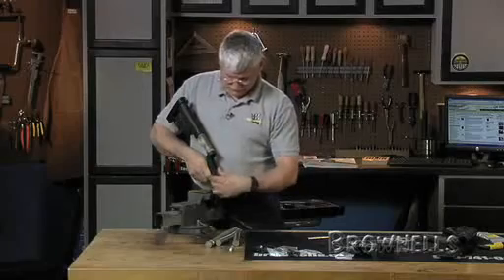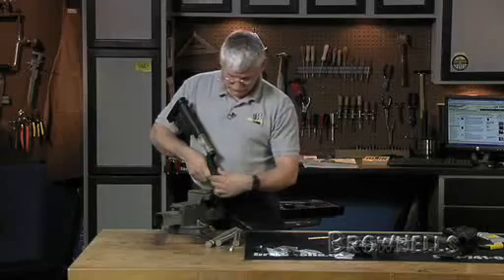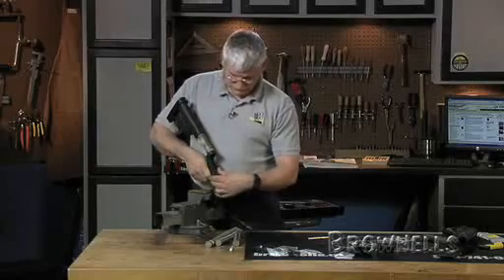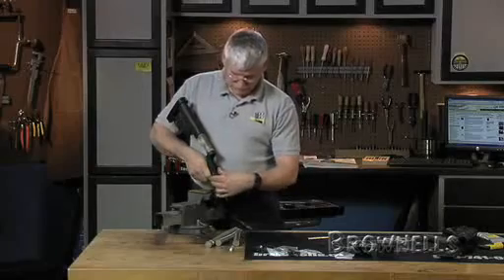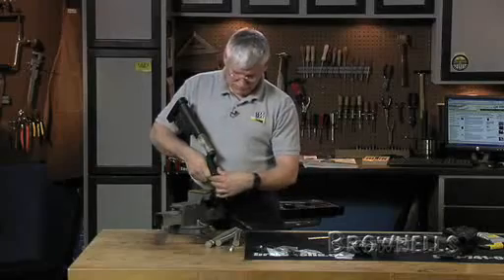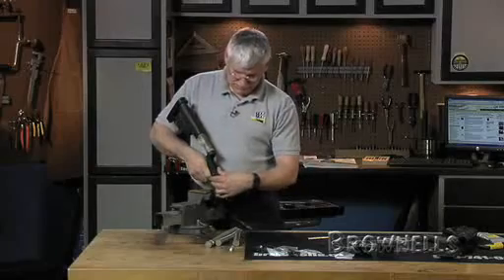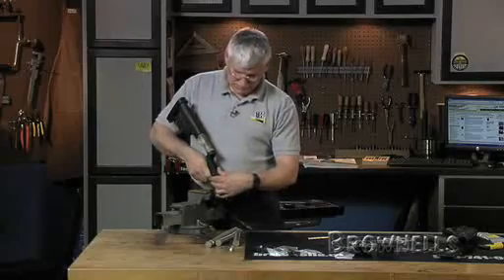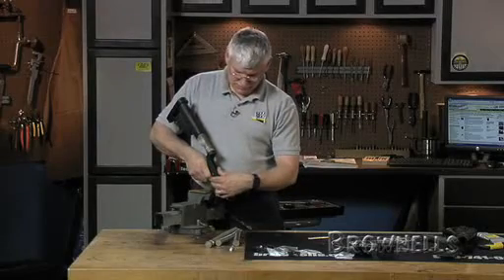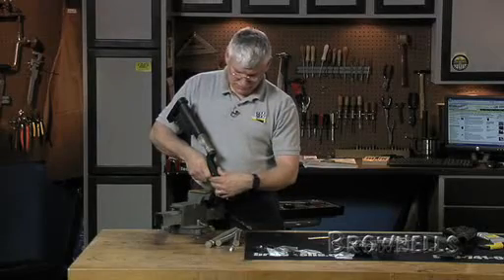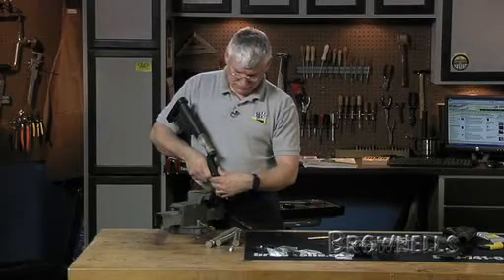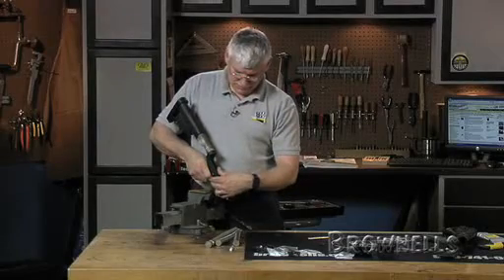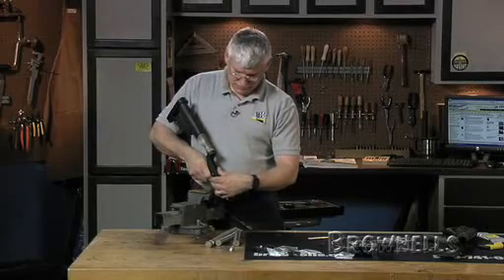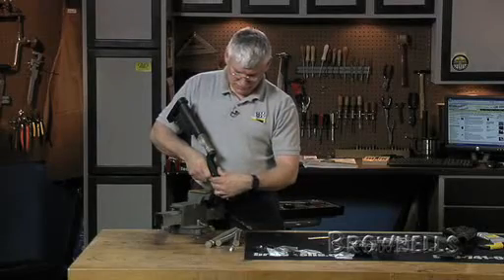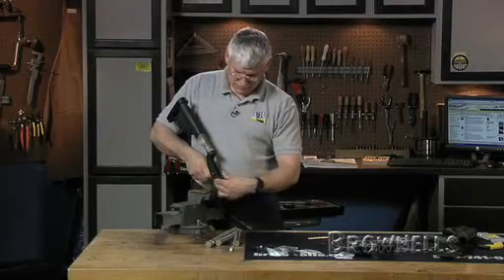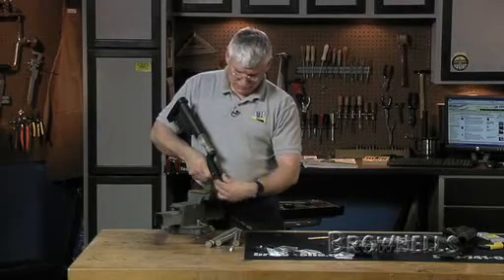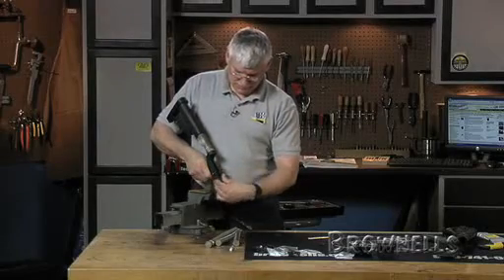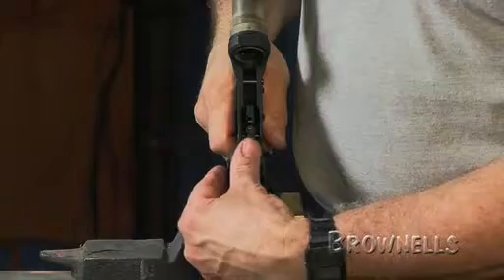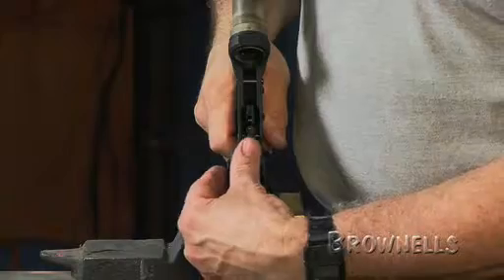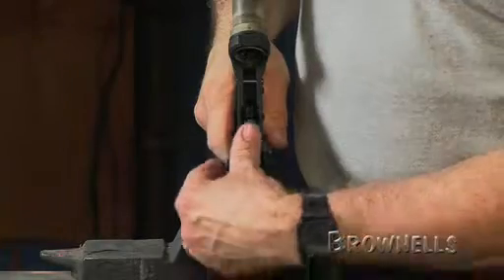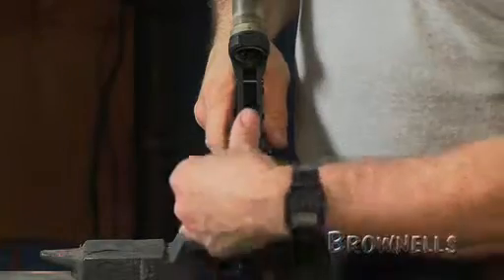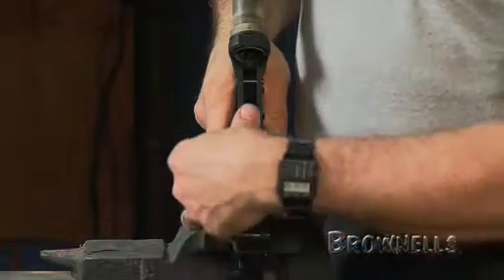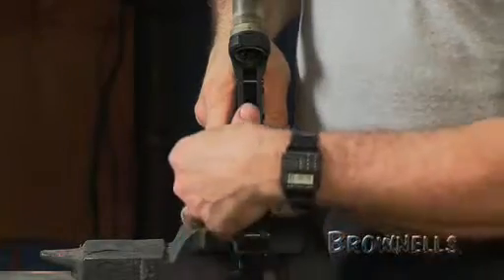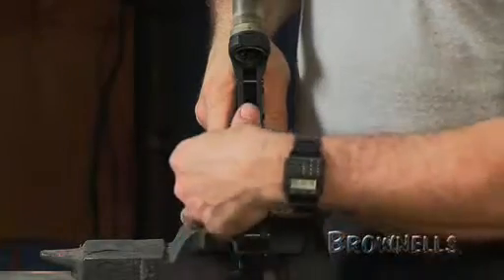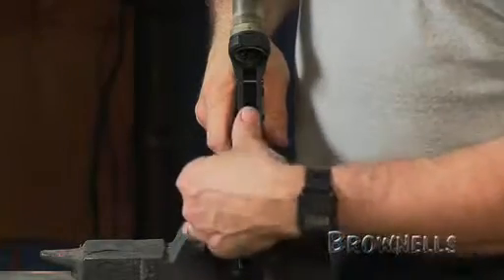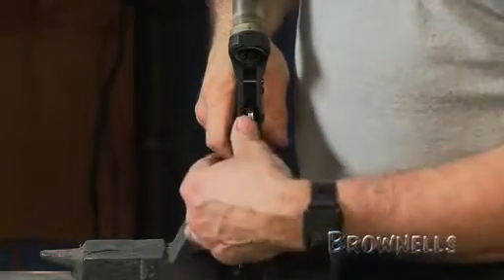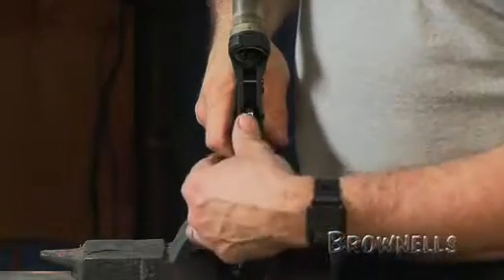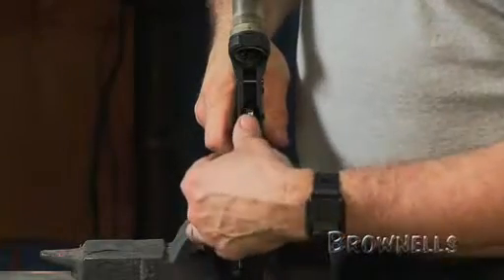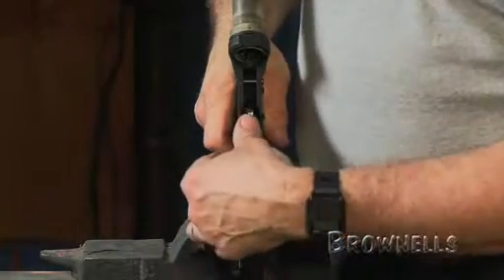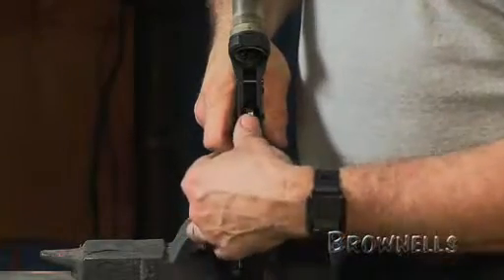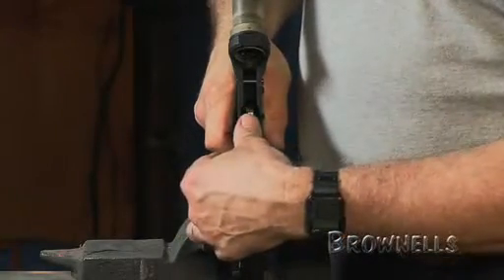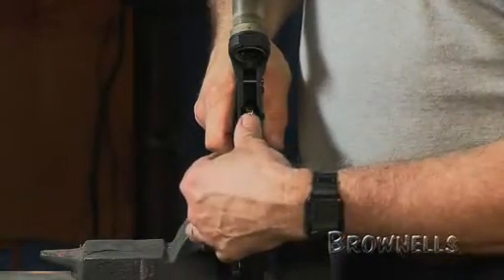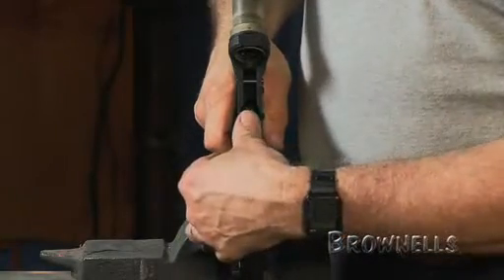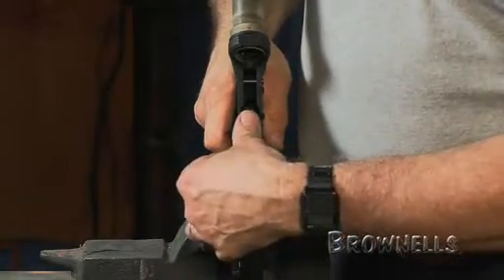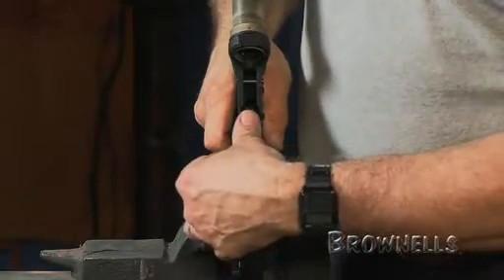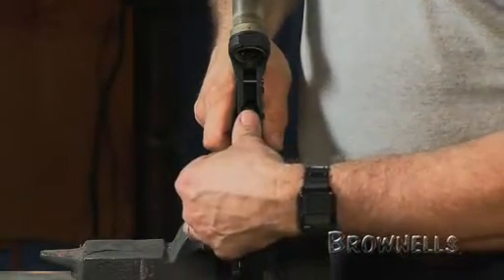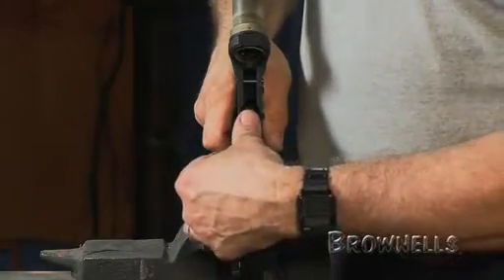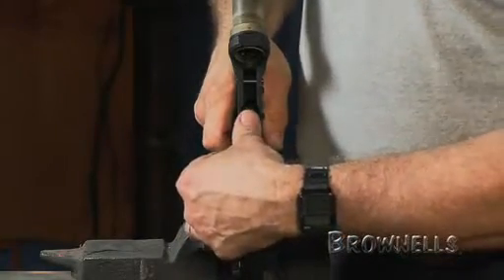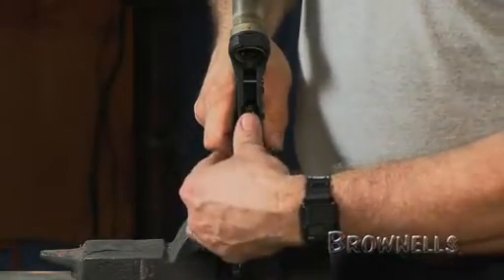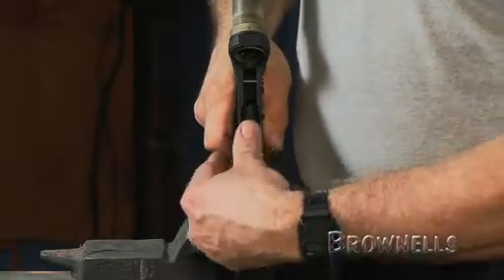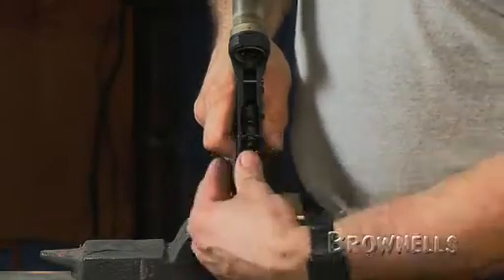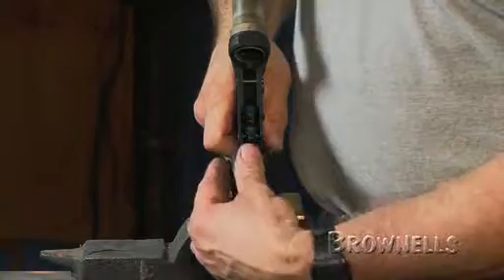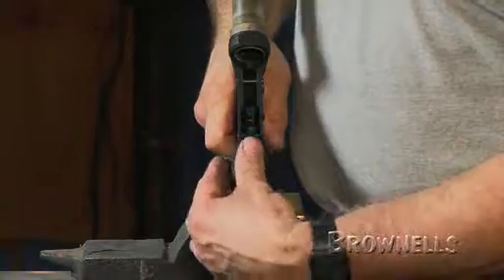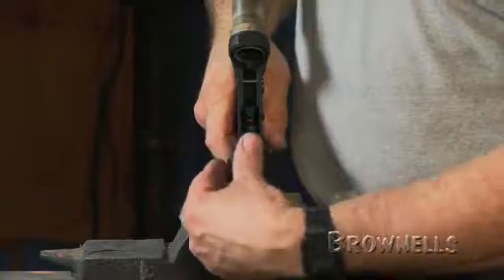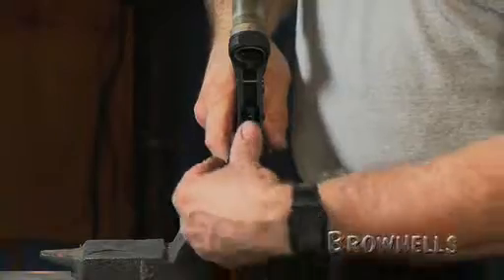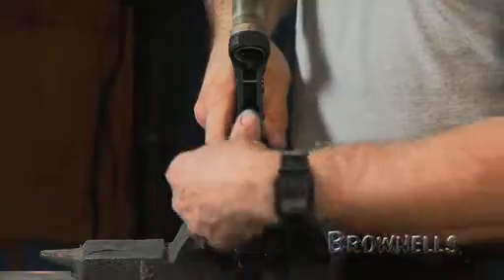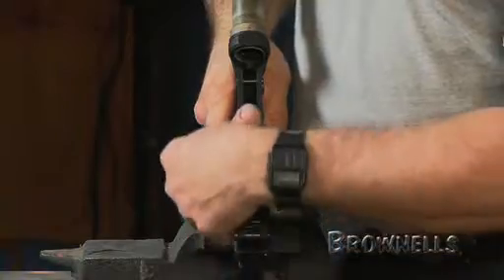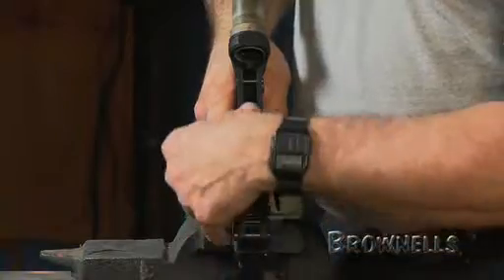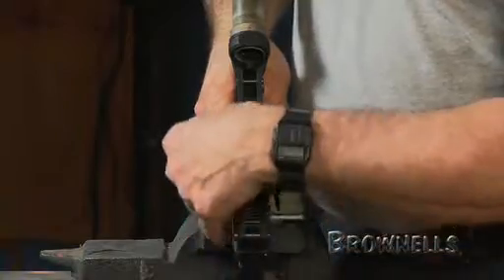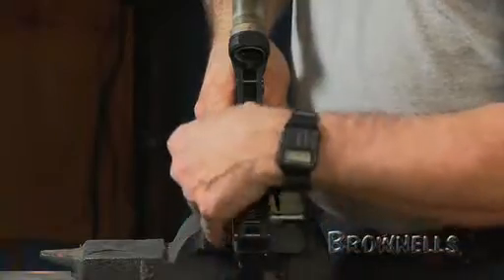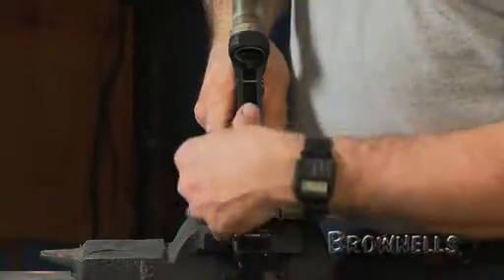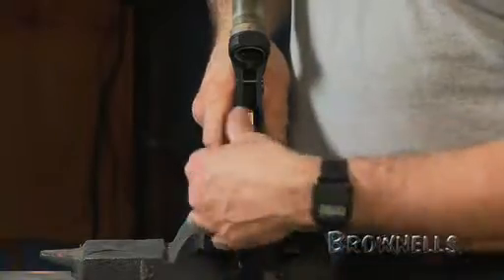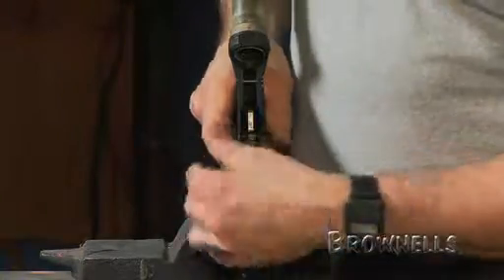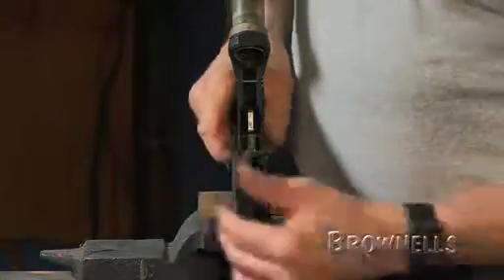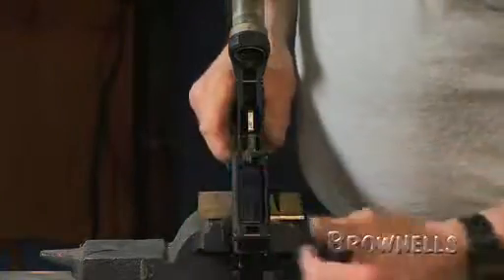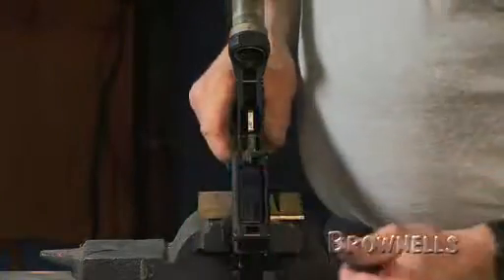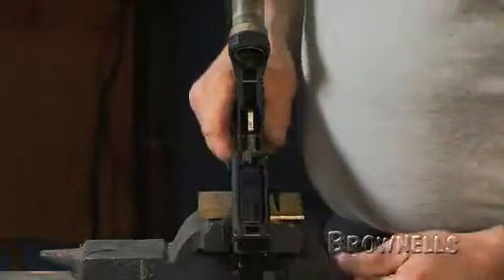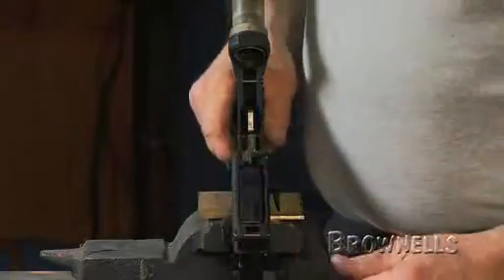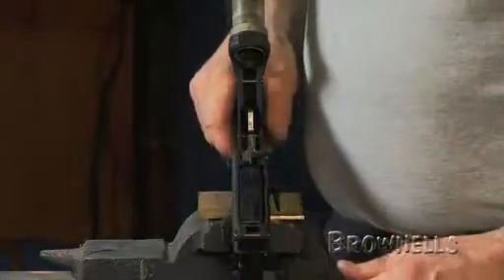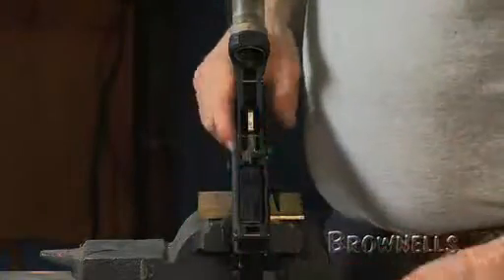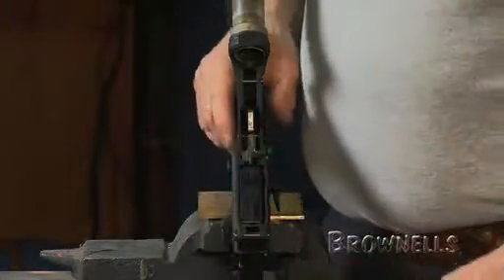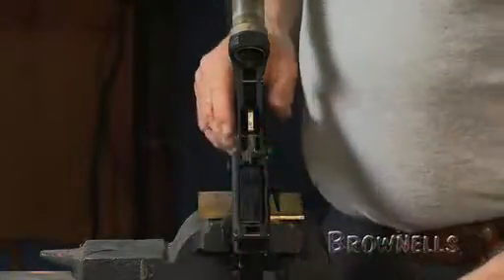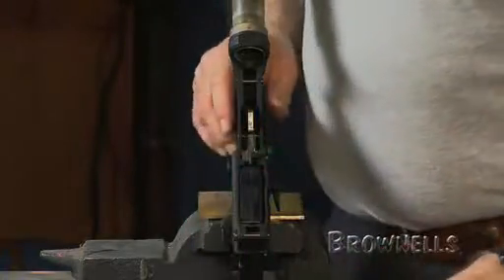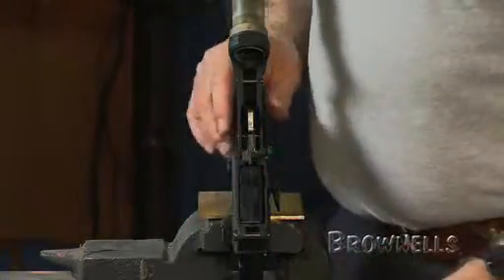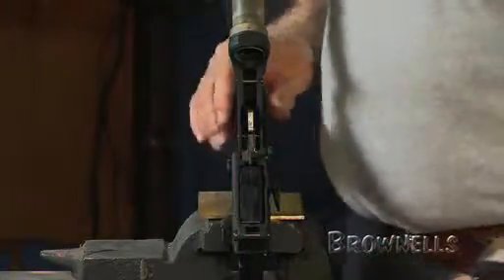We'll test it to make sure that it's got free travel and it's loaded properly, and then we'll lock it in position.